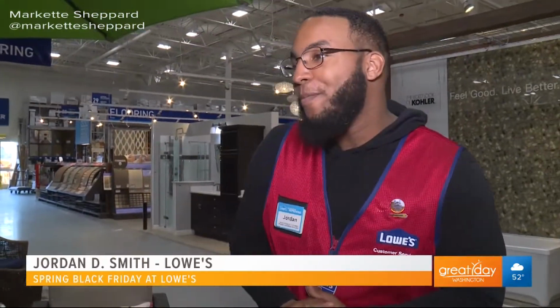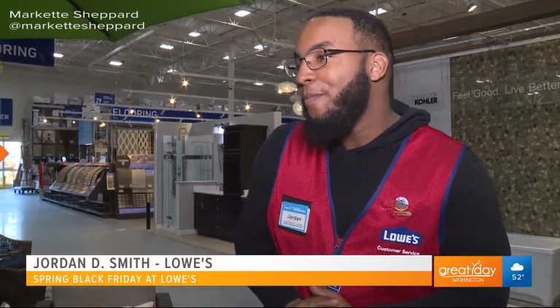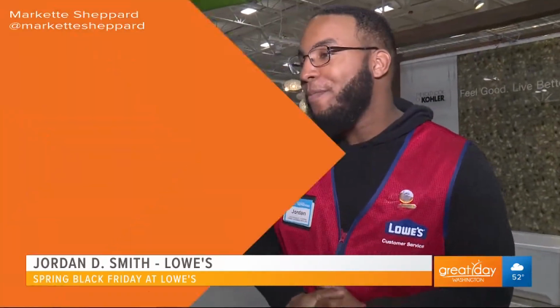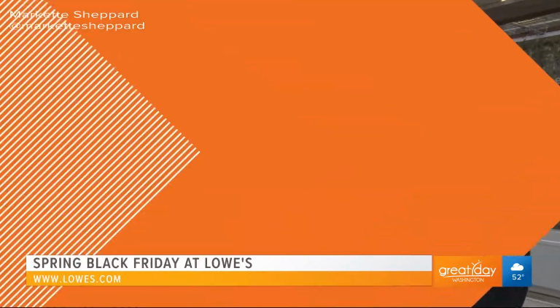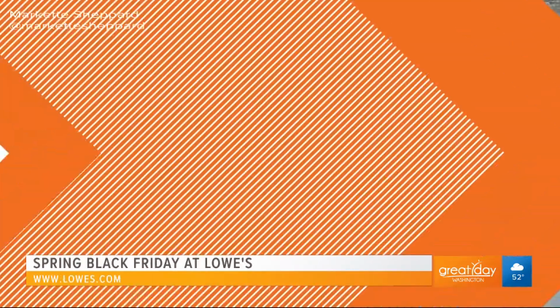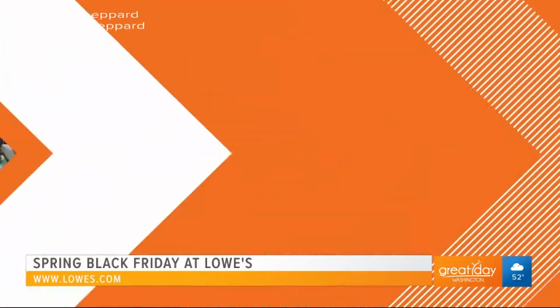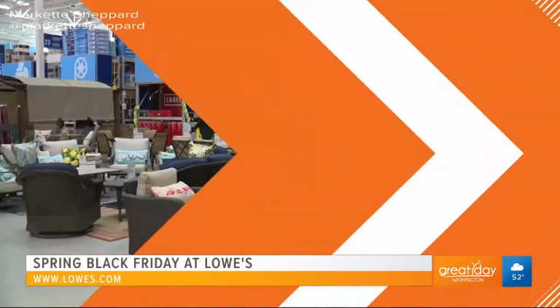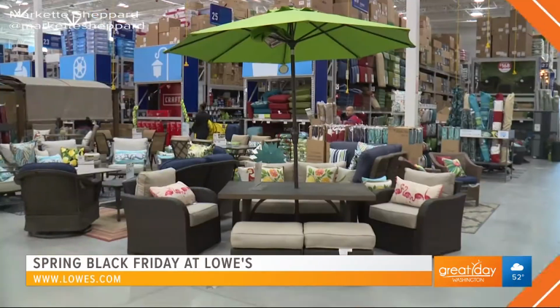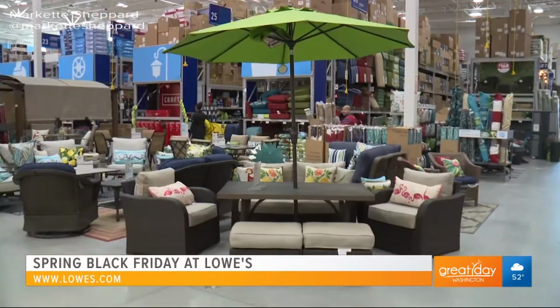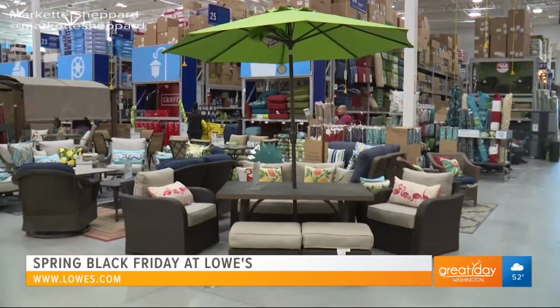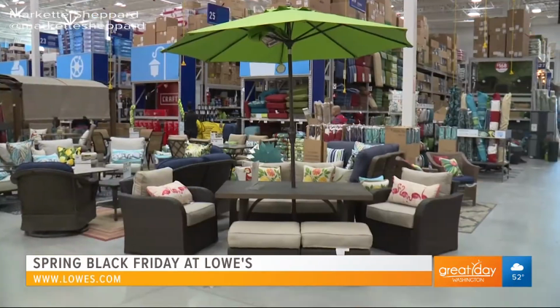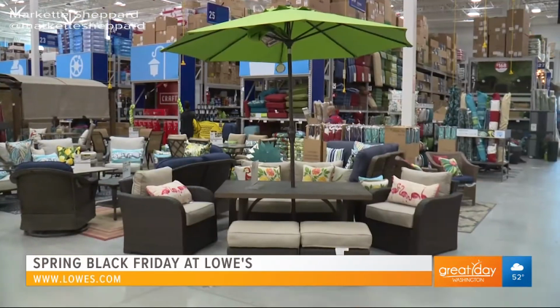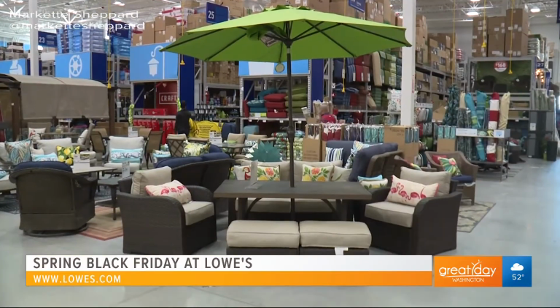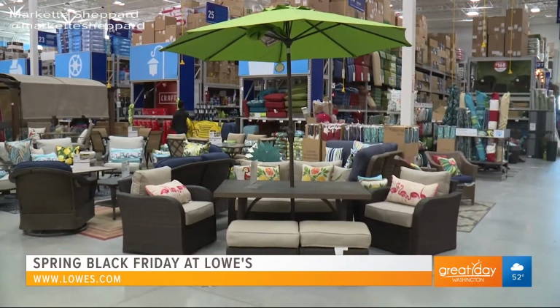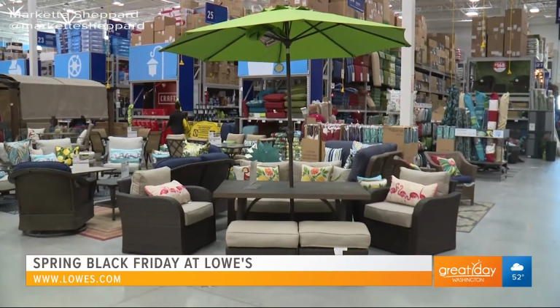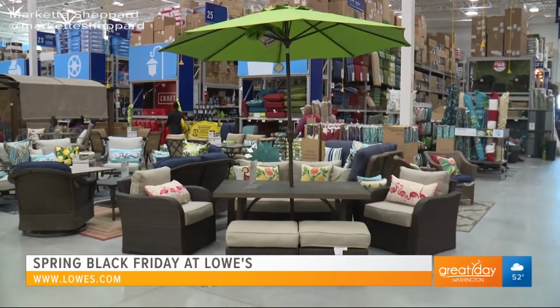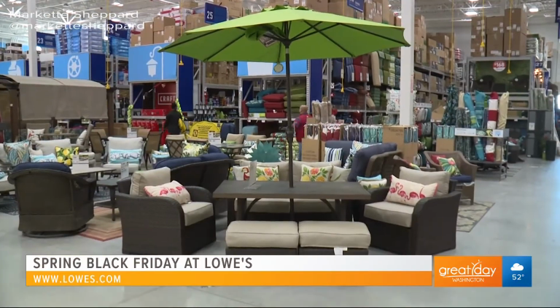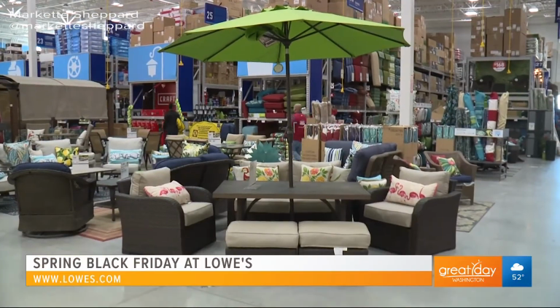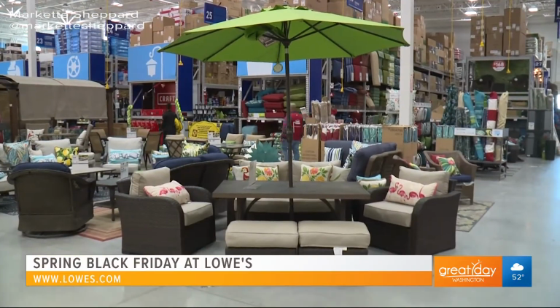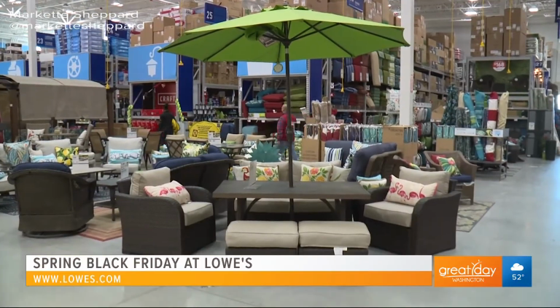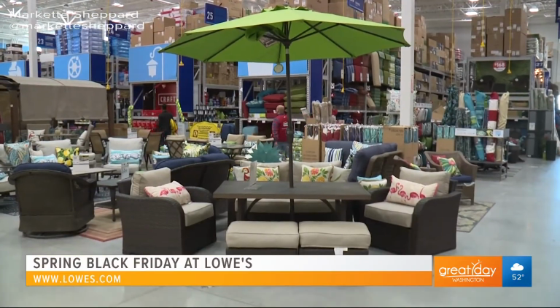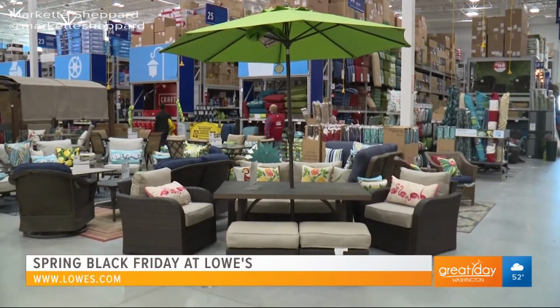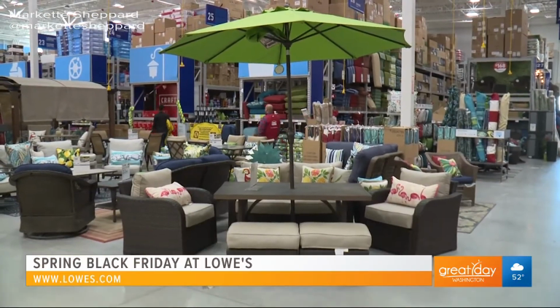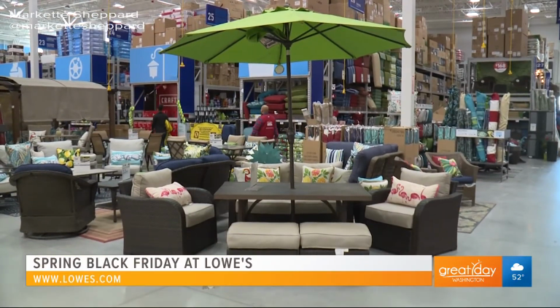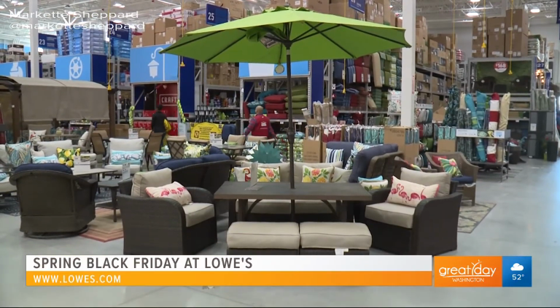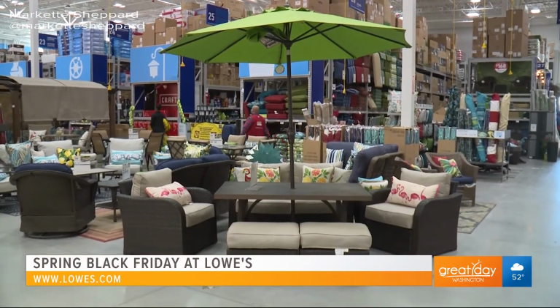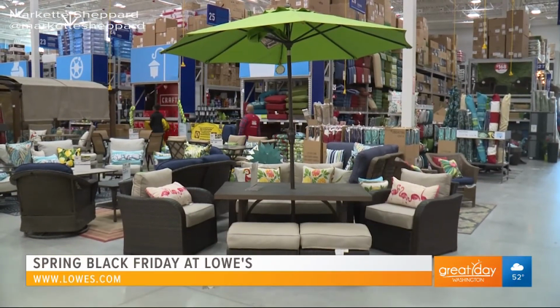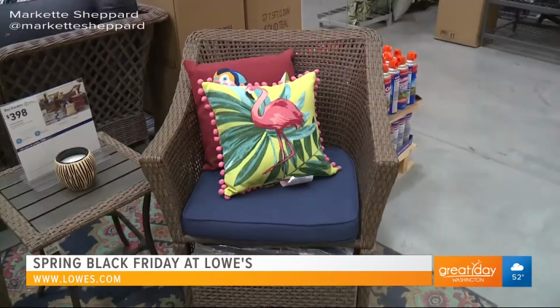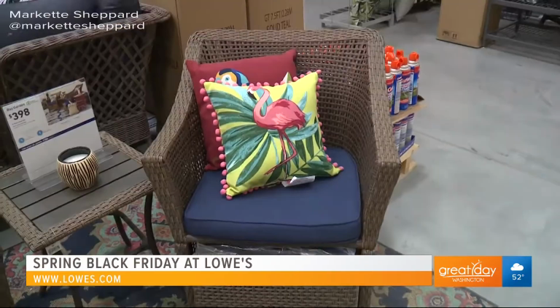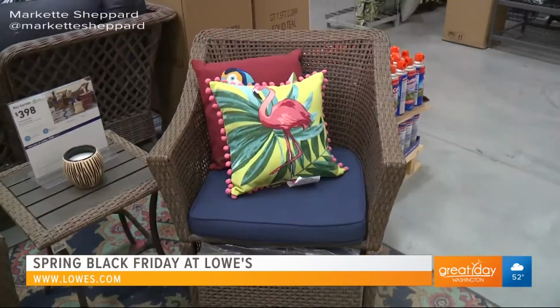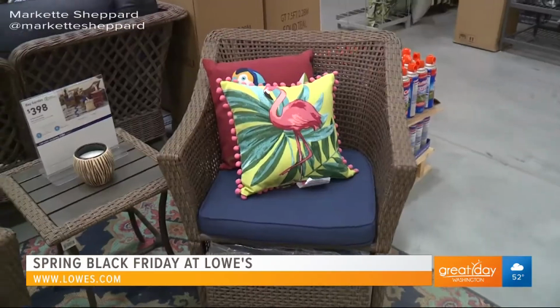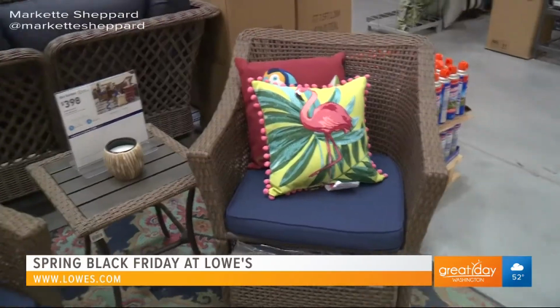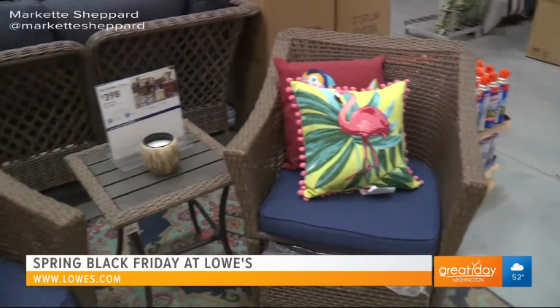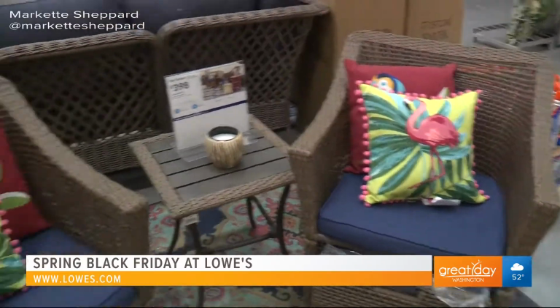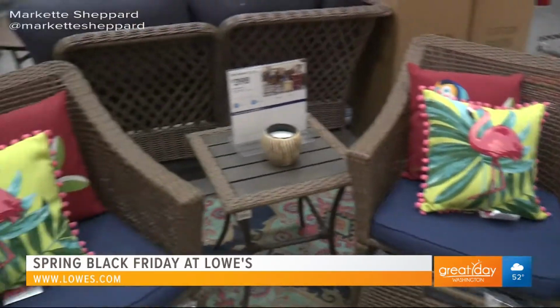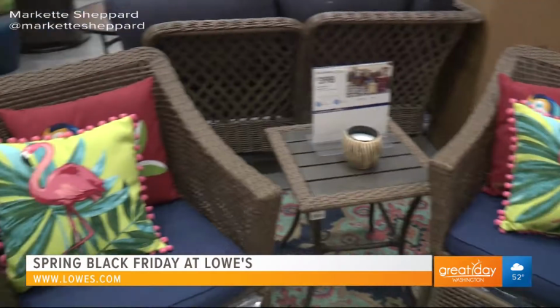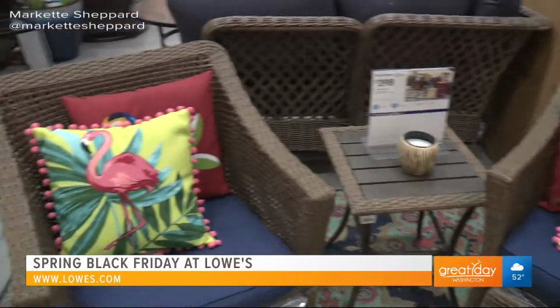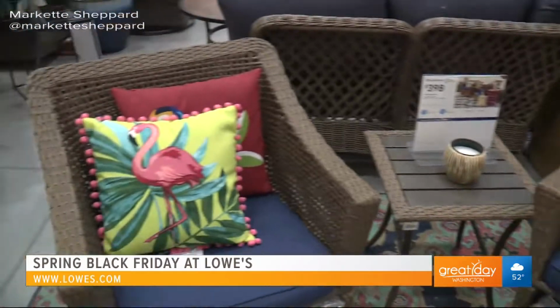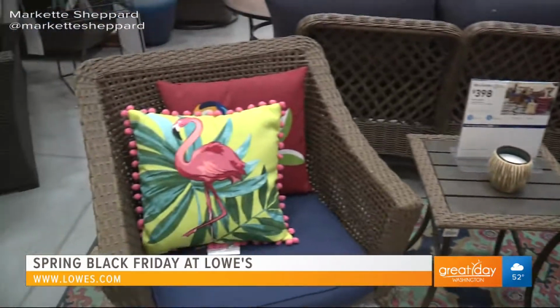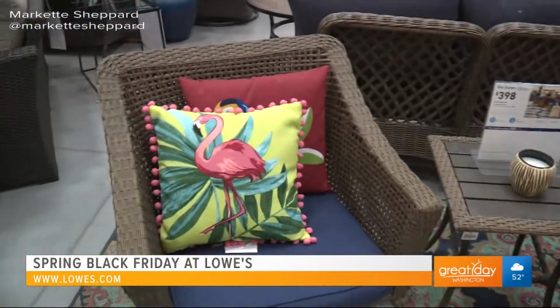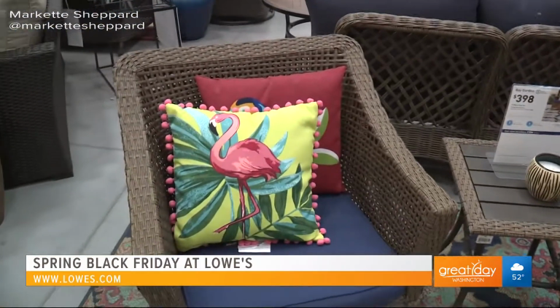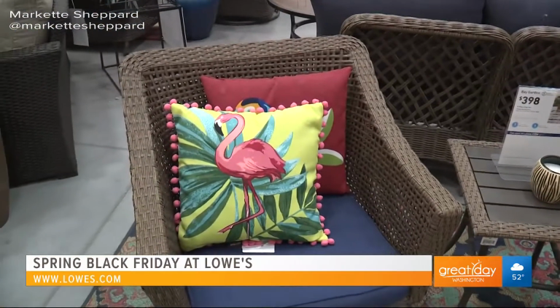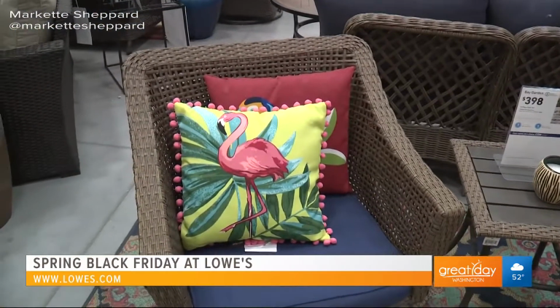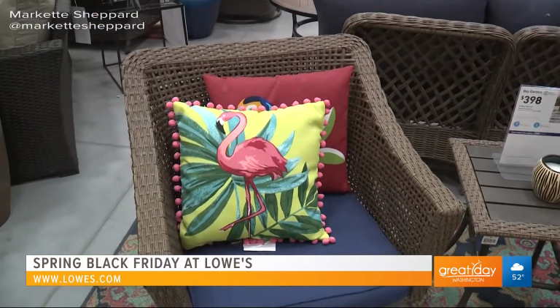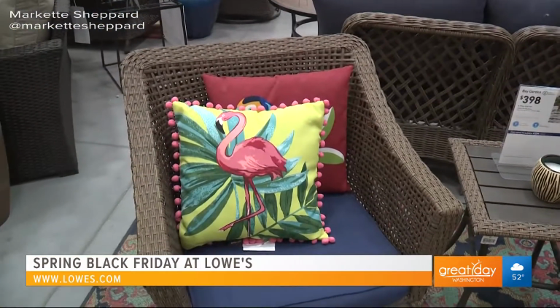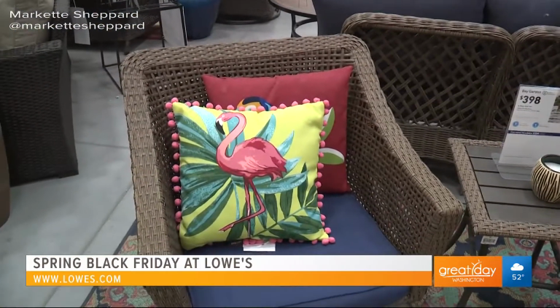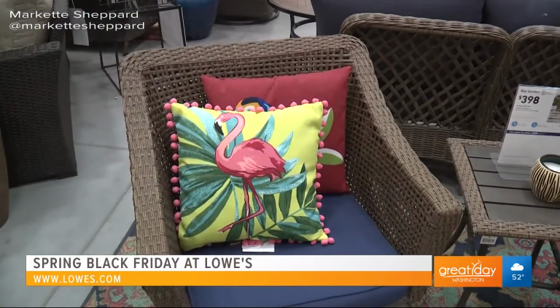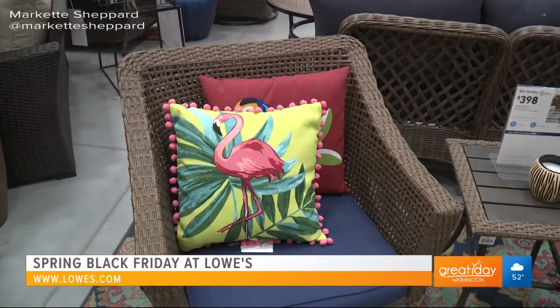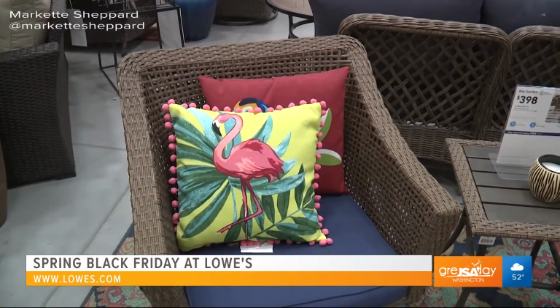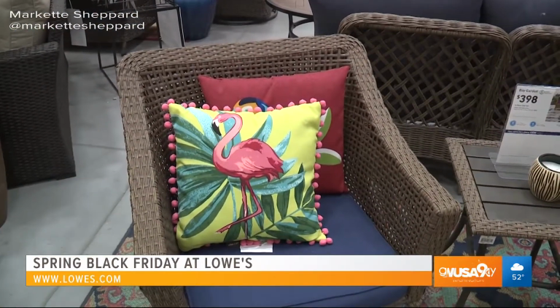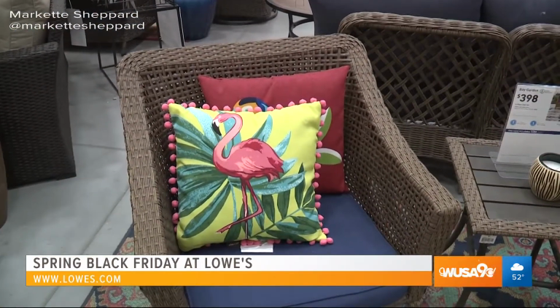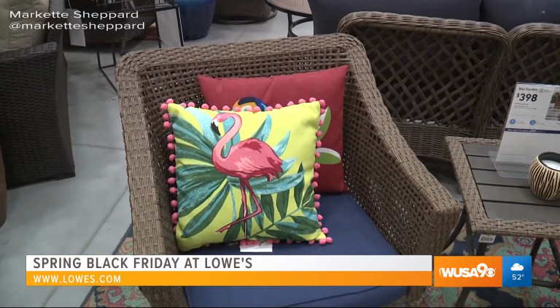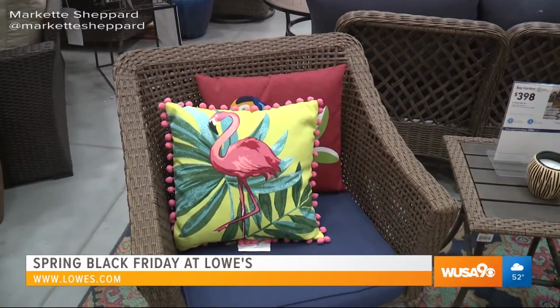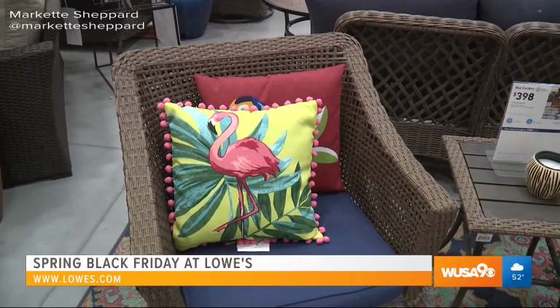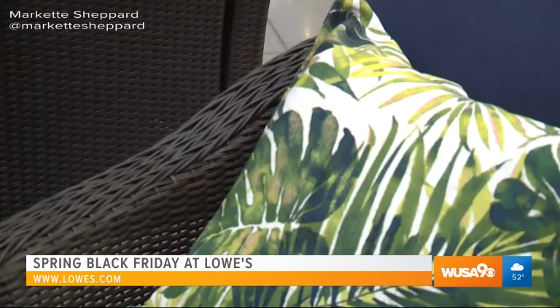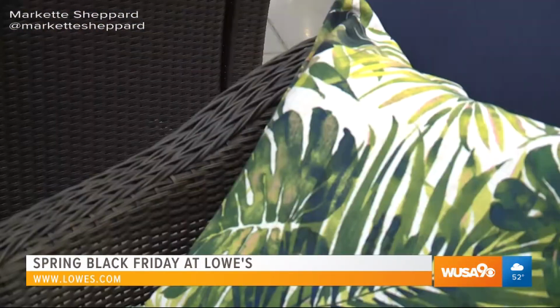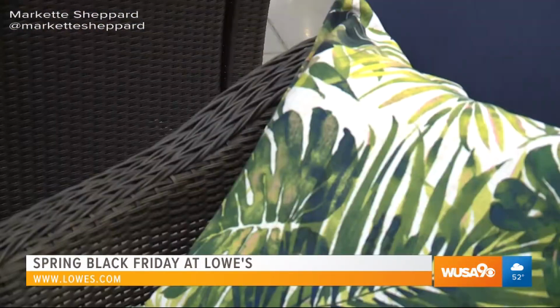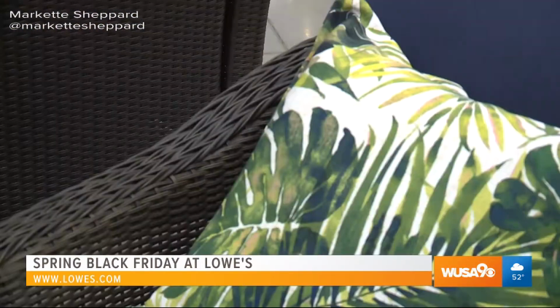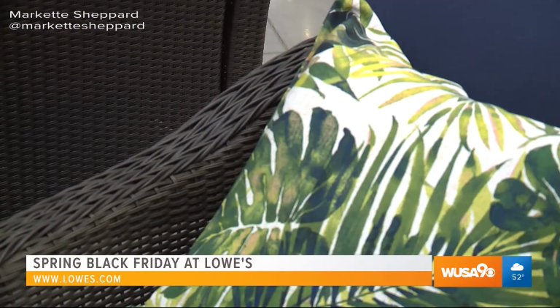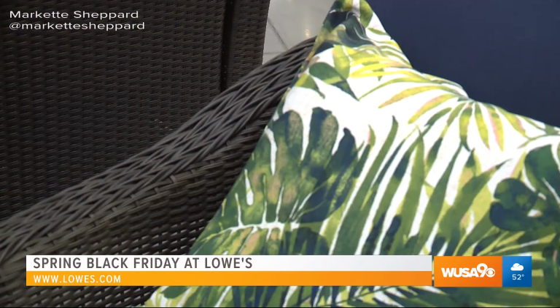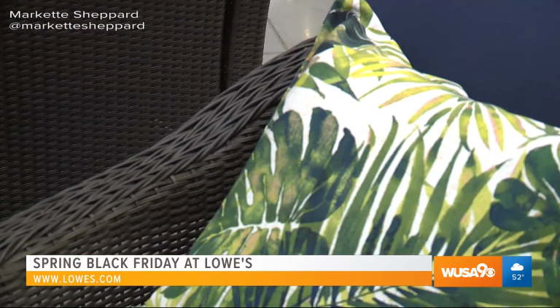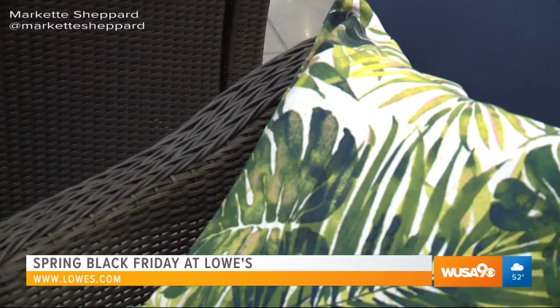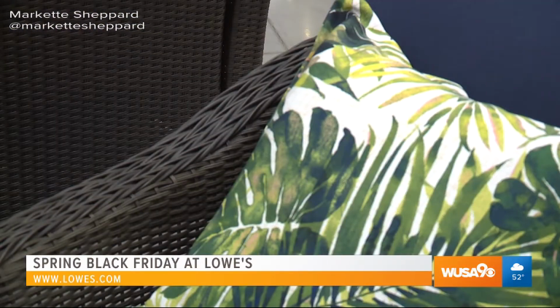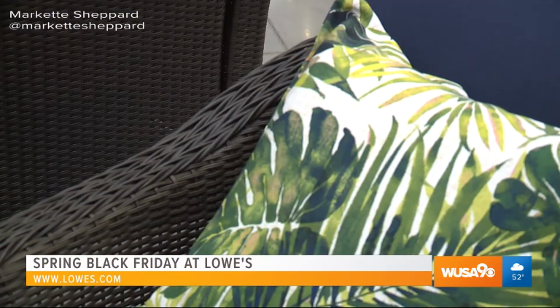You have the most beautiful displays of outdoor furniture, whether it's a deck, a garden, or a patio. You have something for everyone.